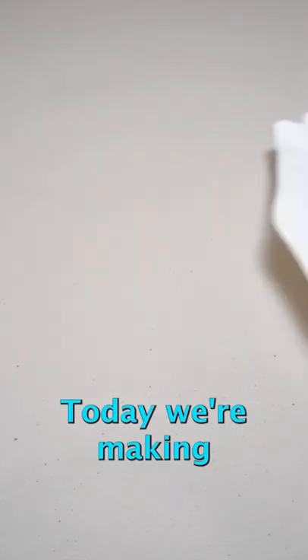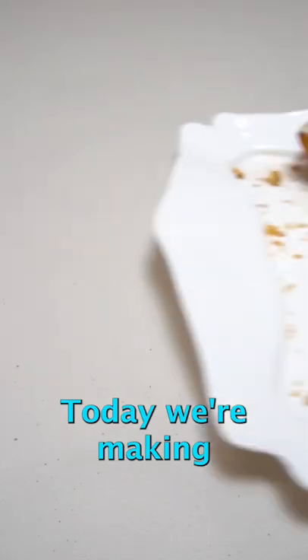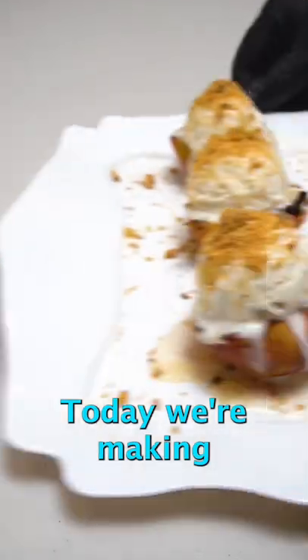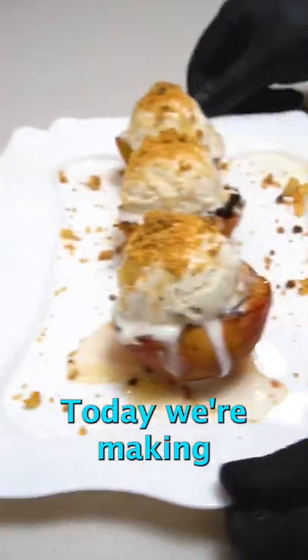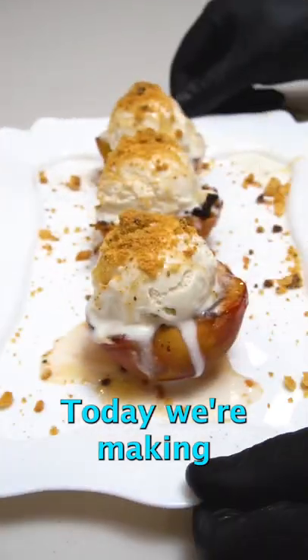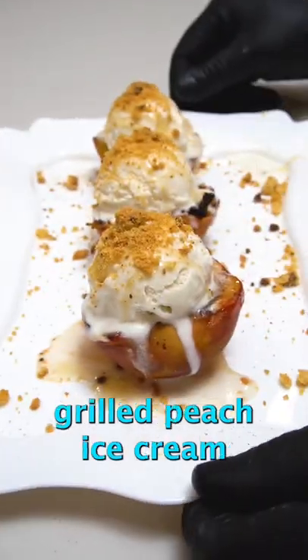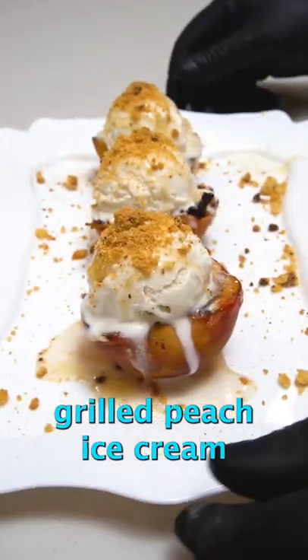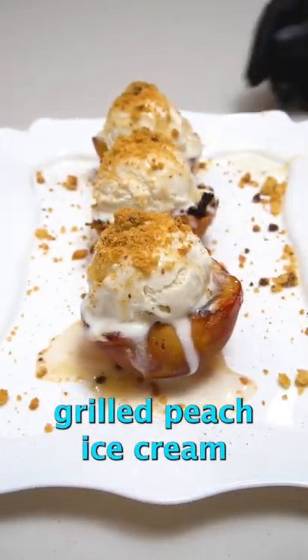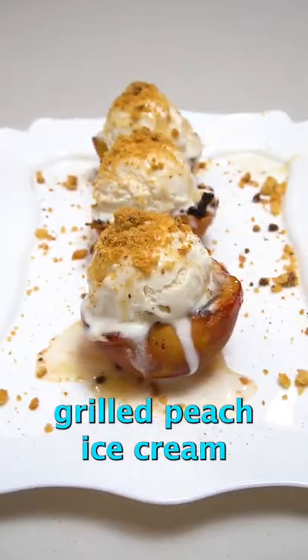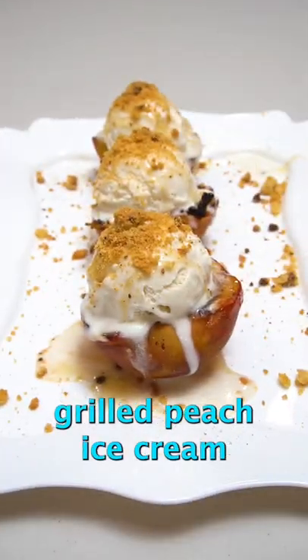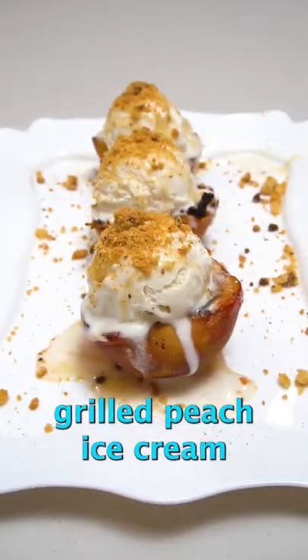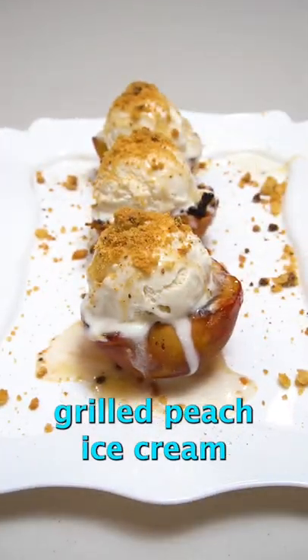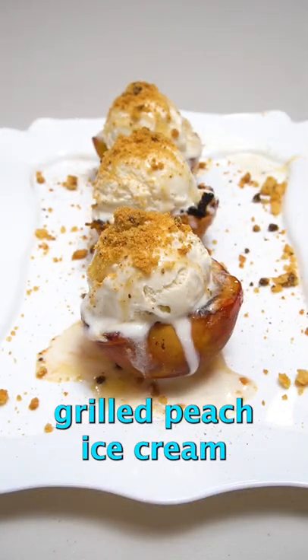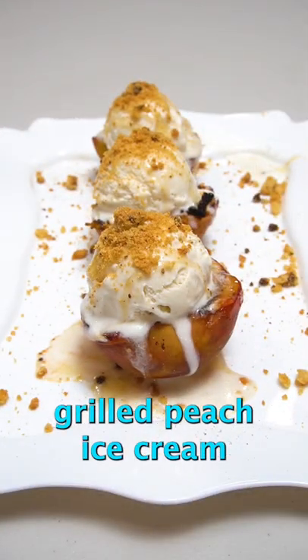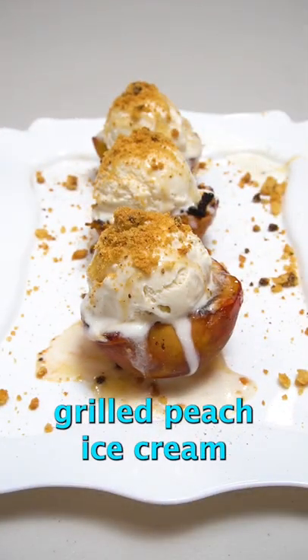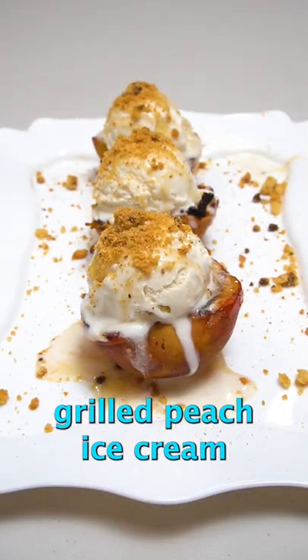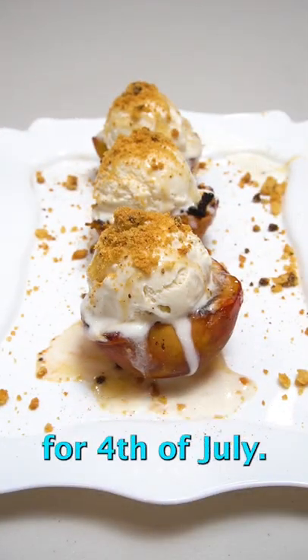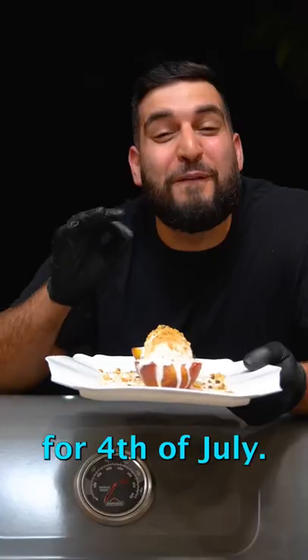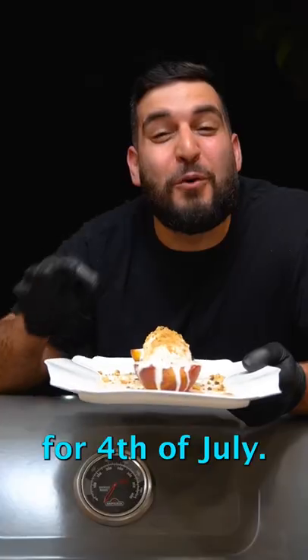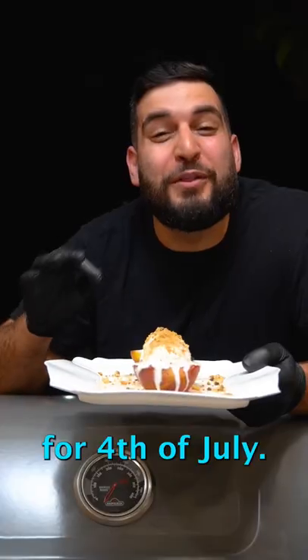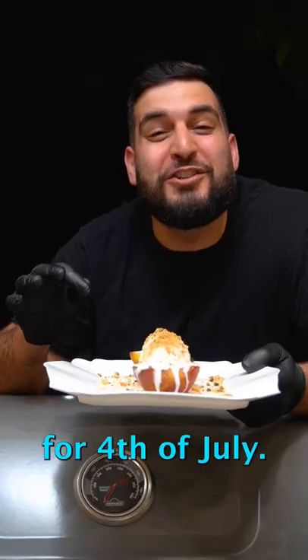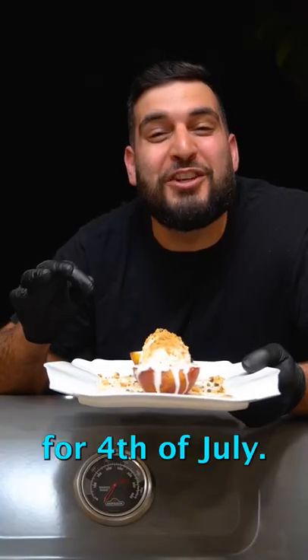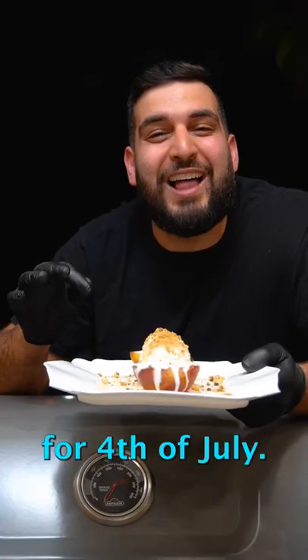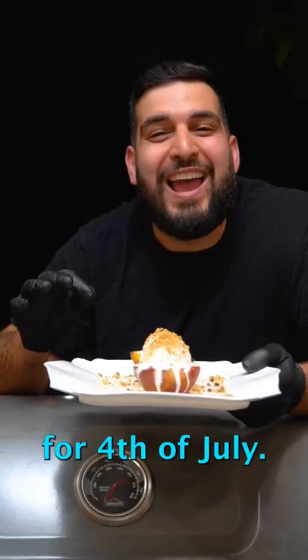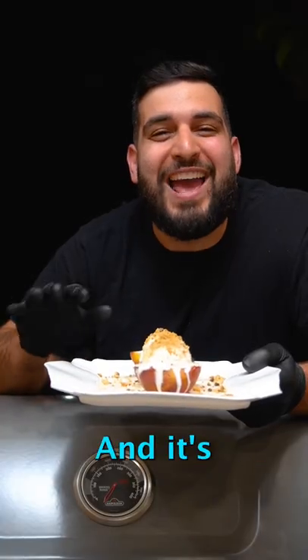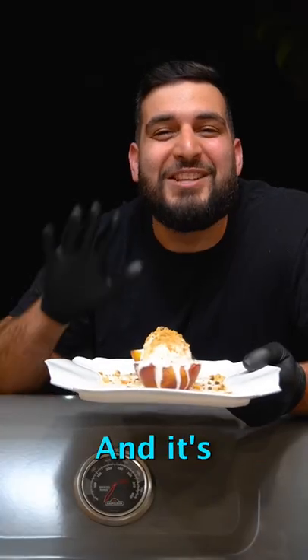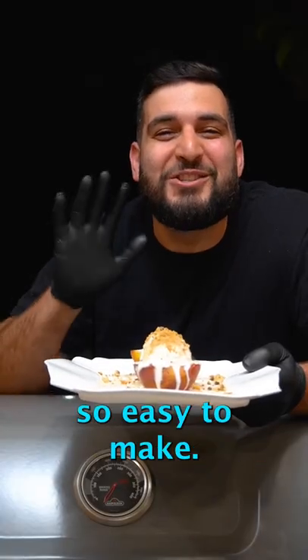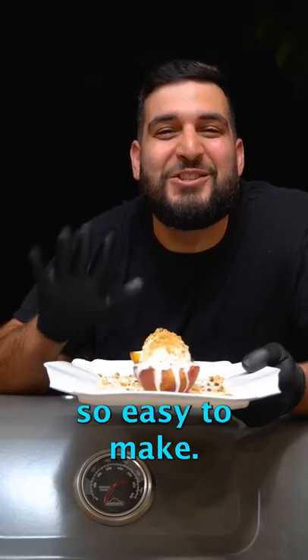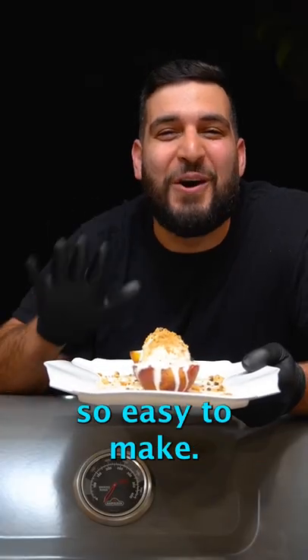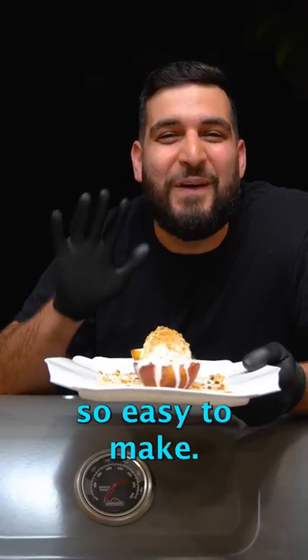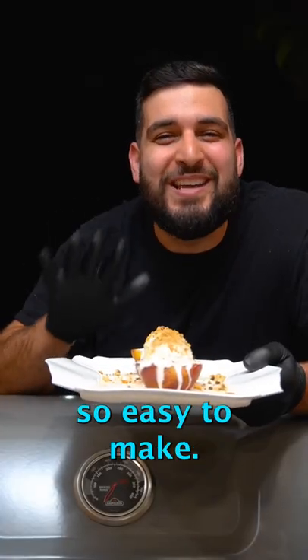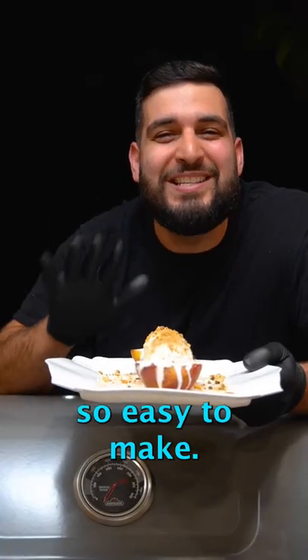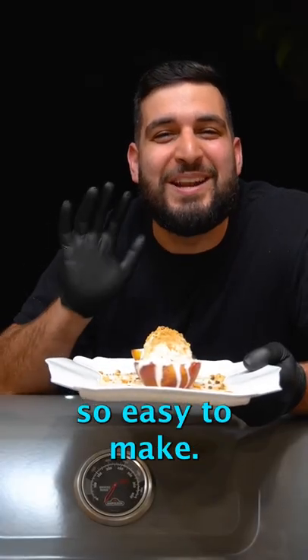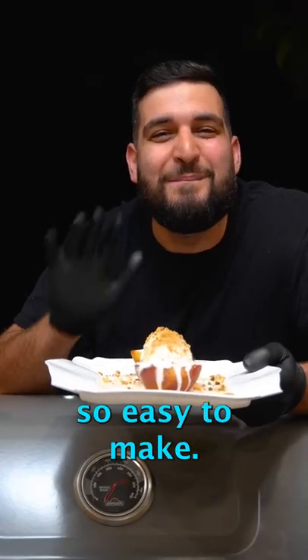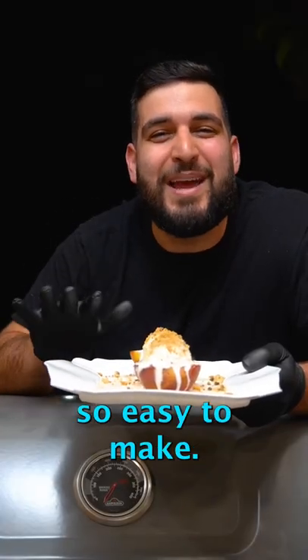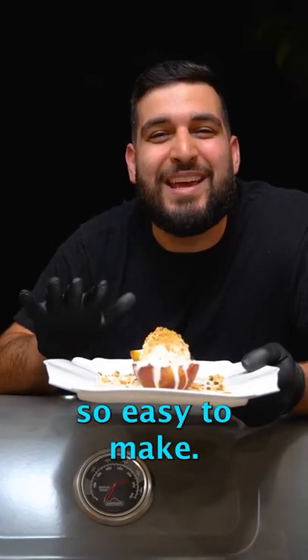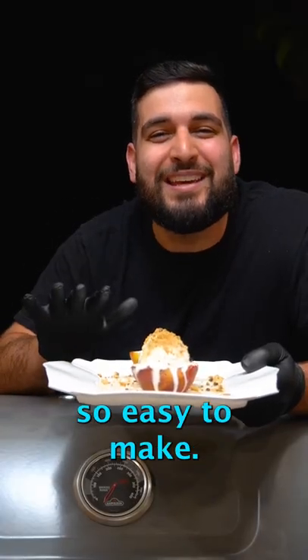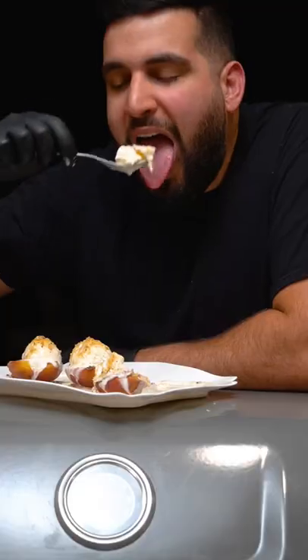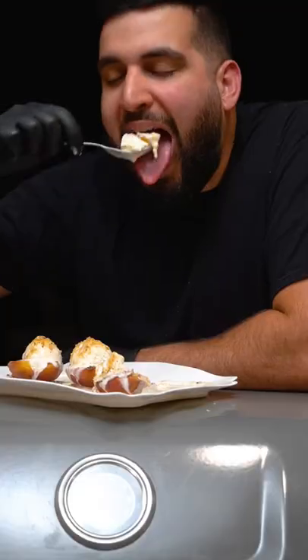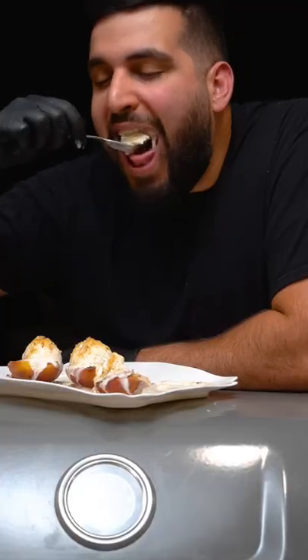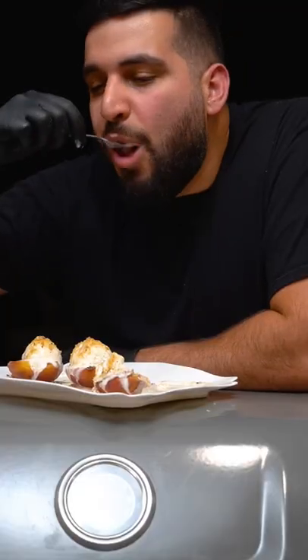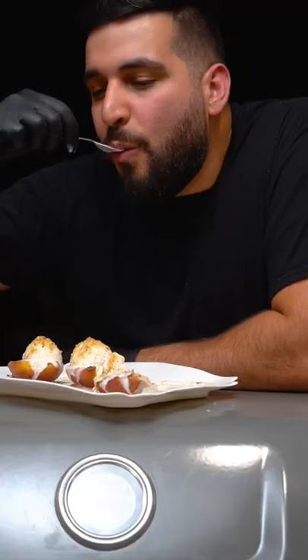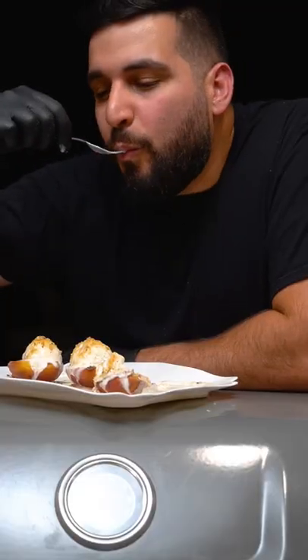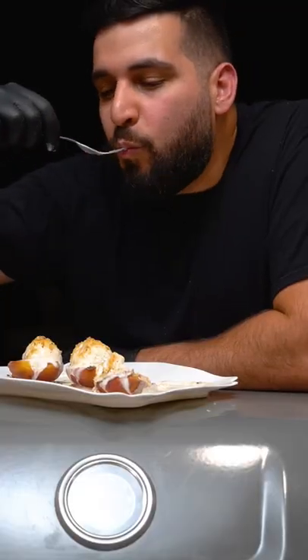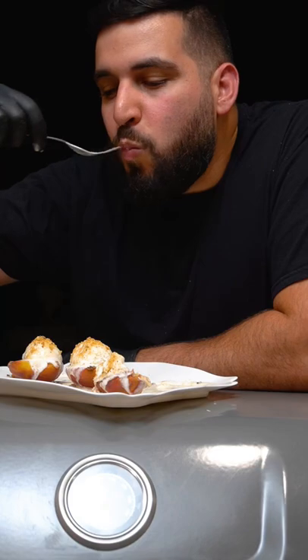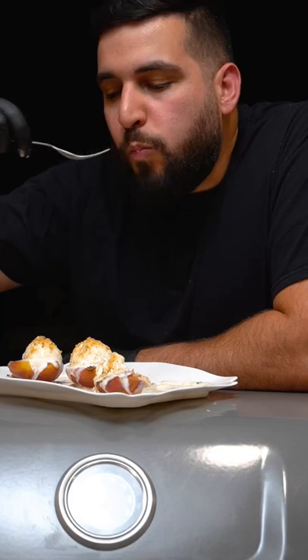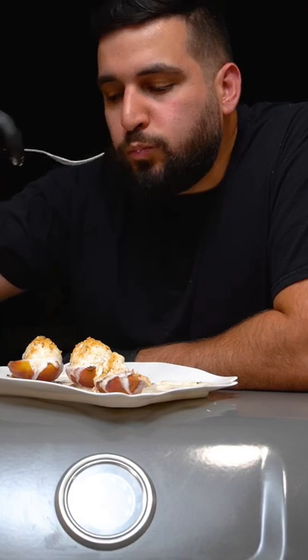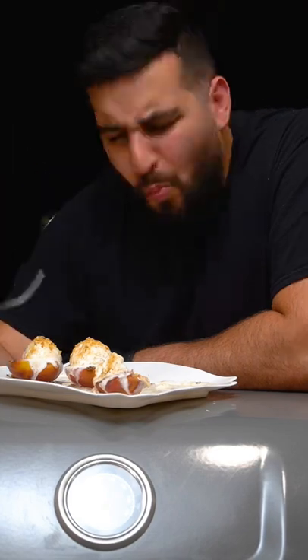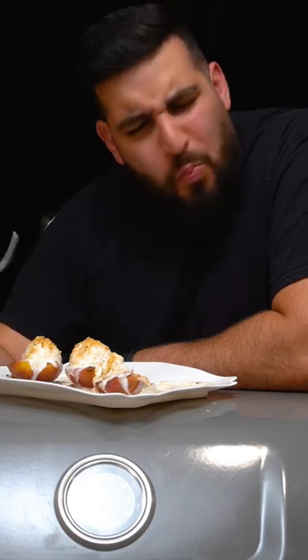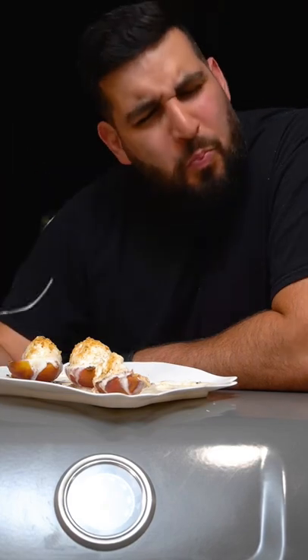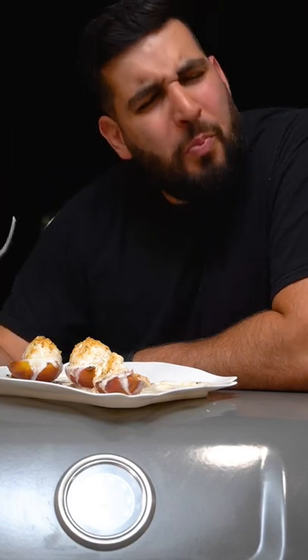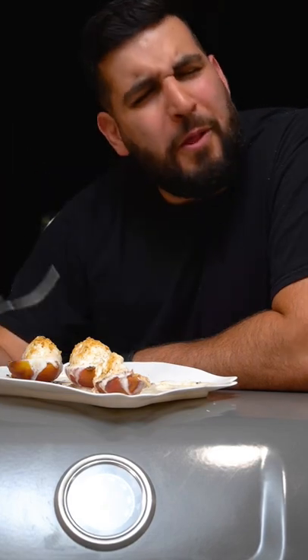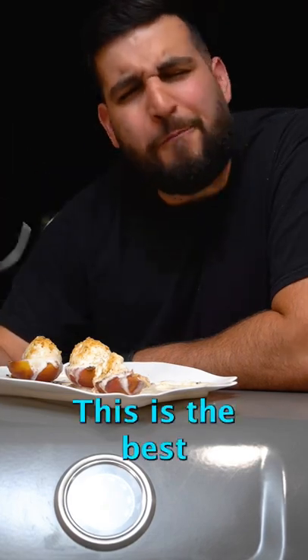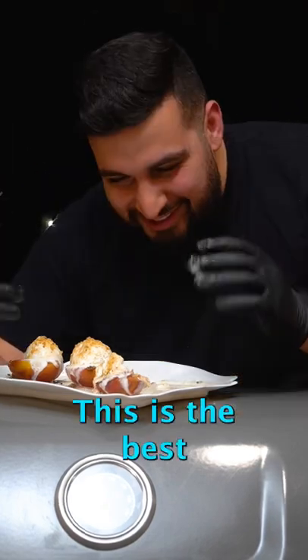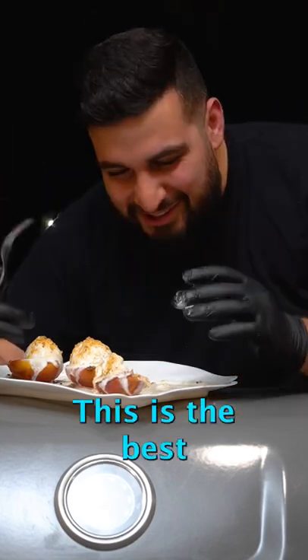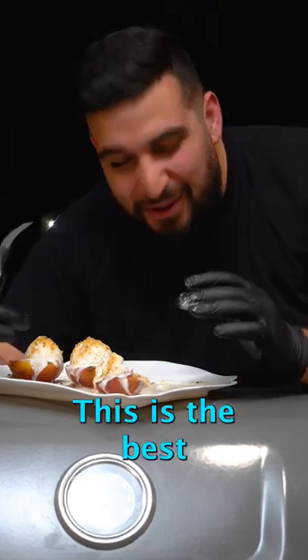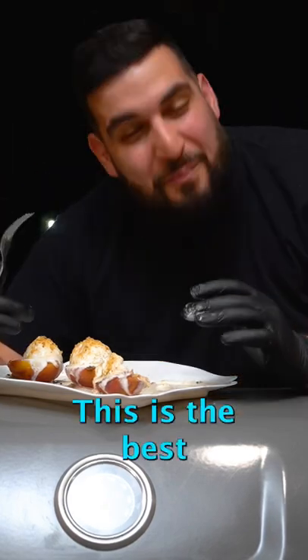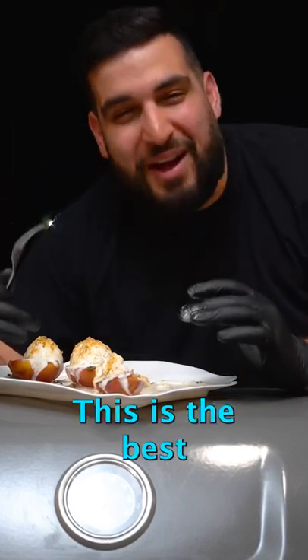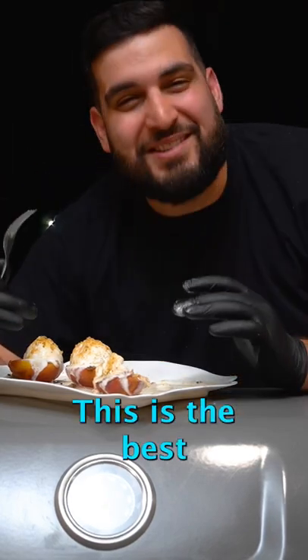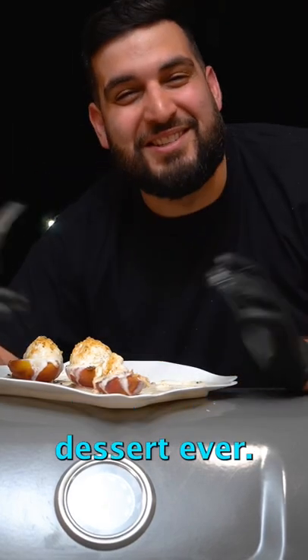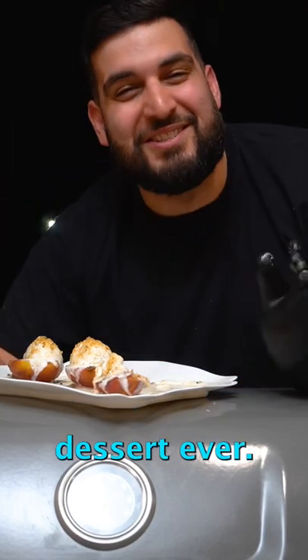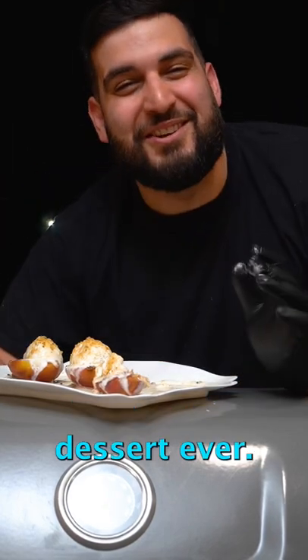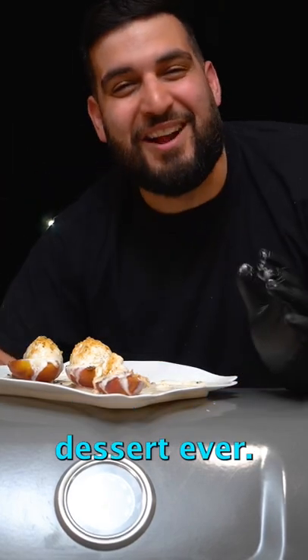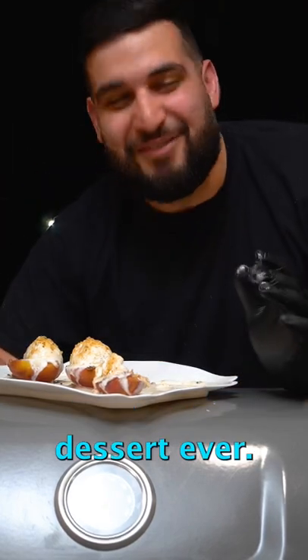Today we're making grilled peach ice cream for 4th of July, and it's so easy to make. This is the best dessert ever.